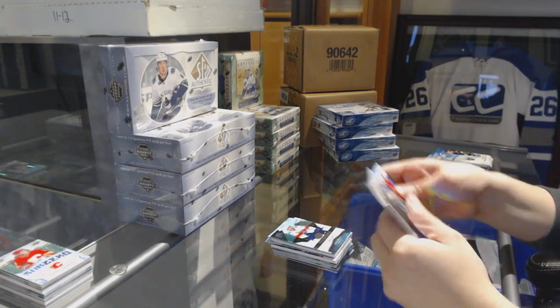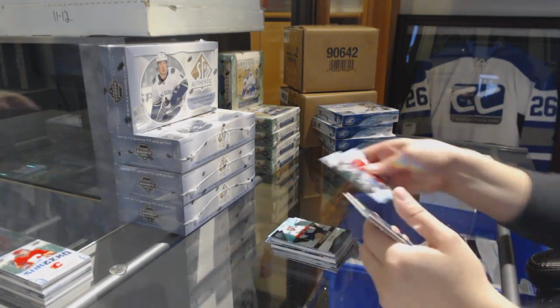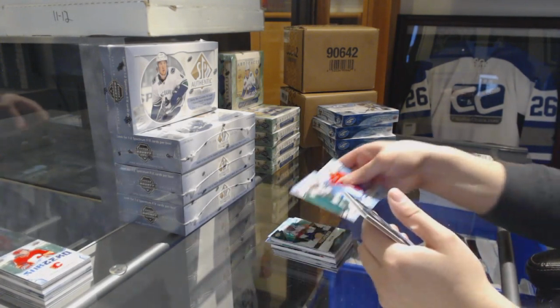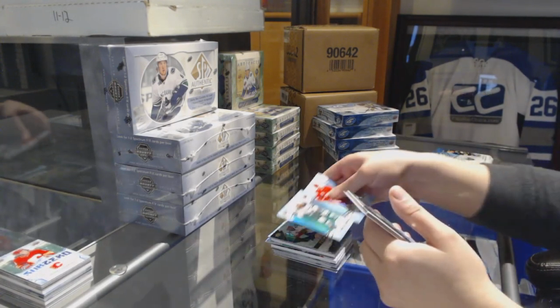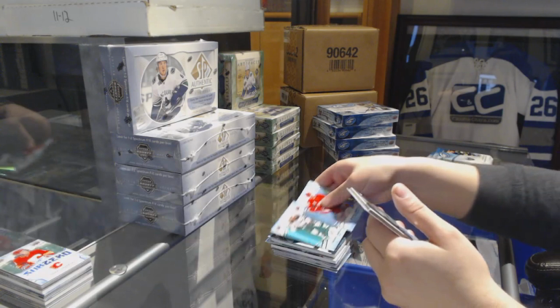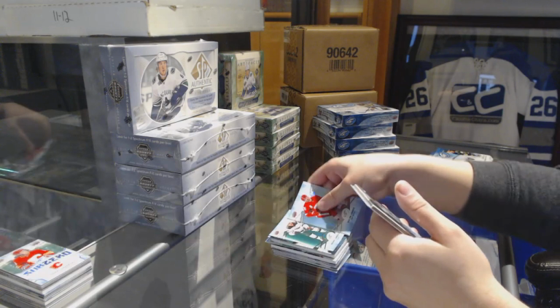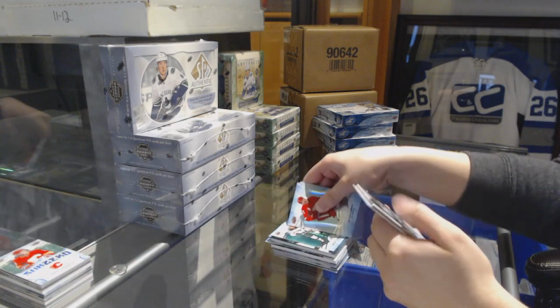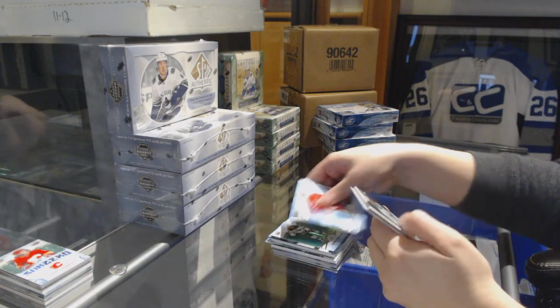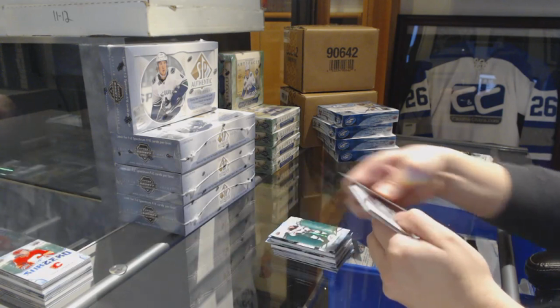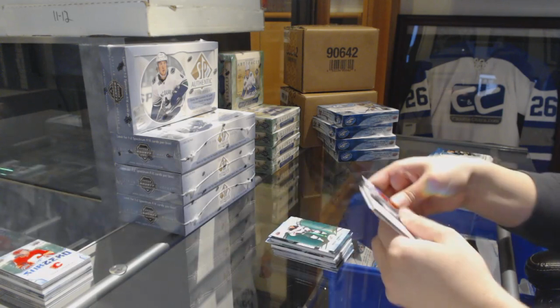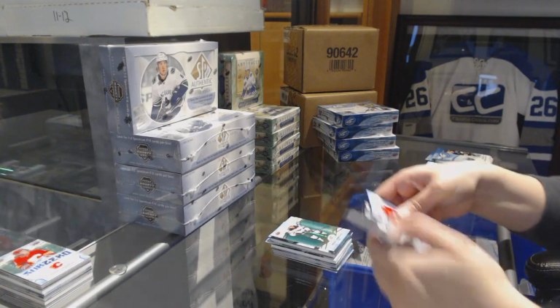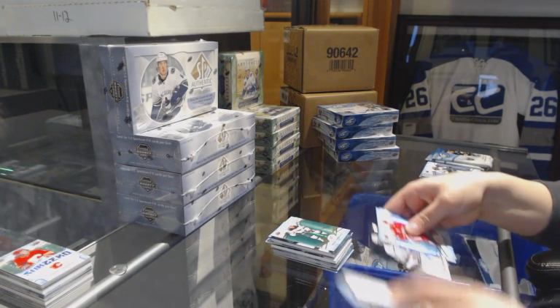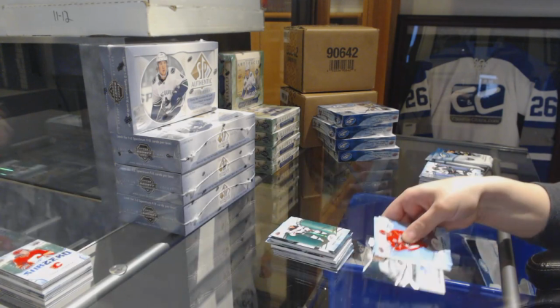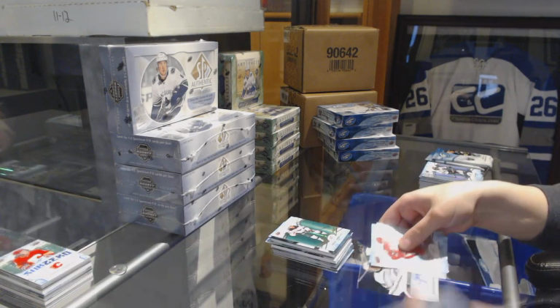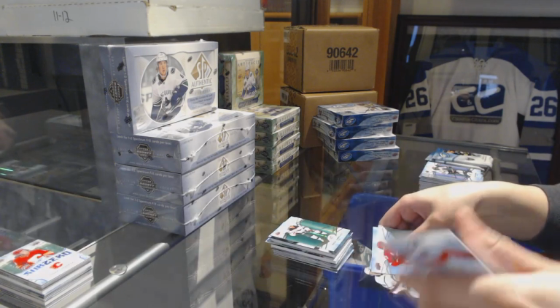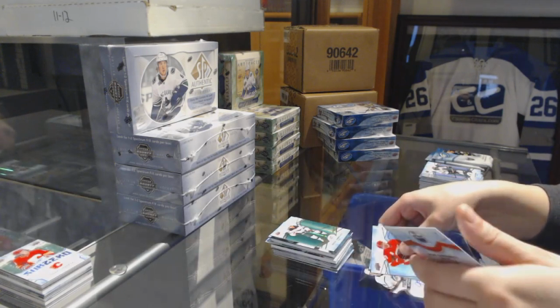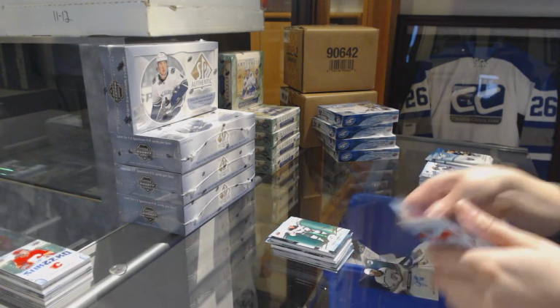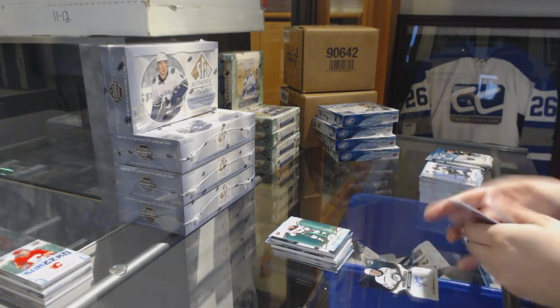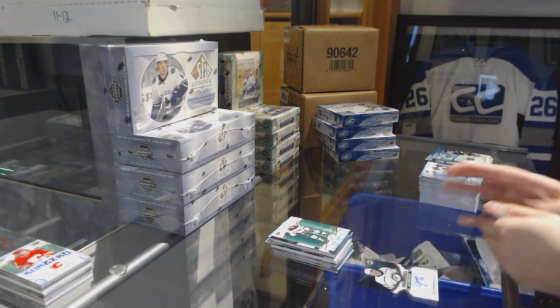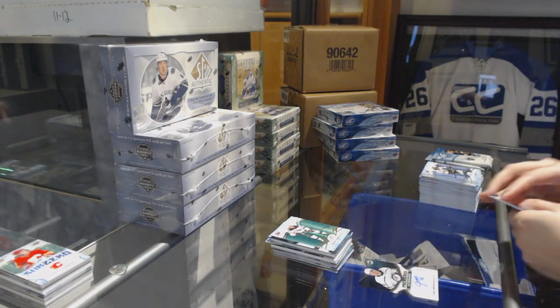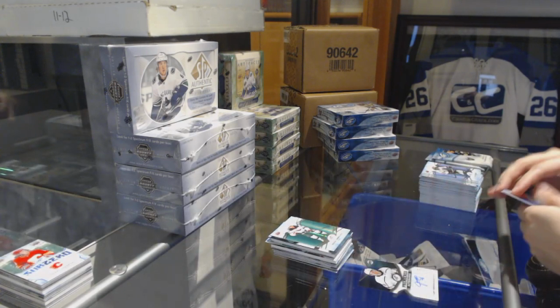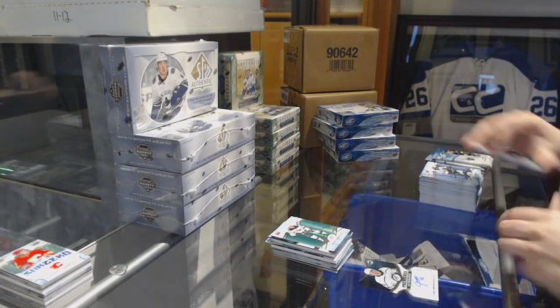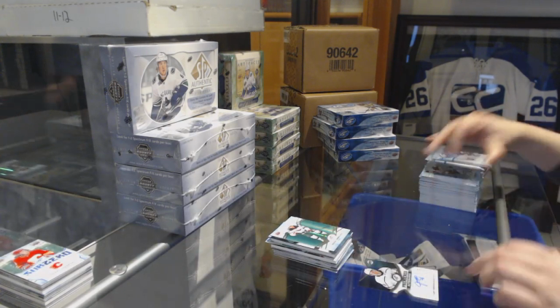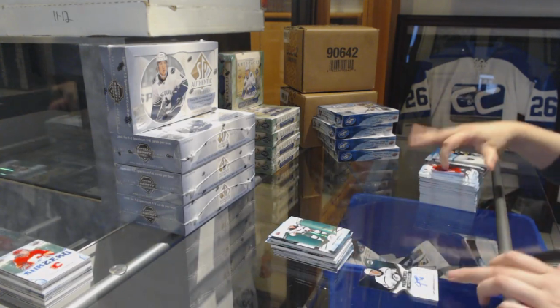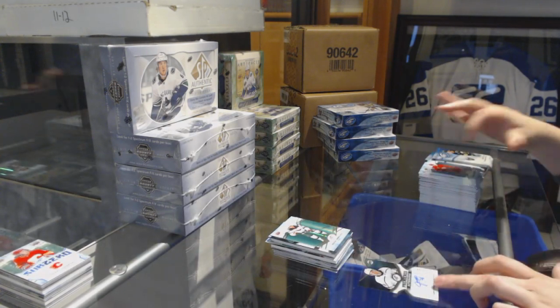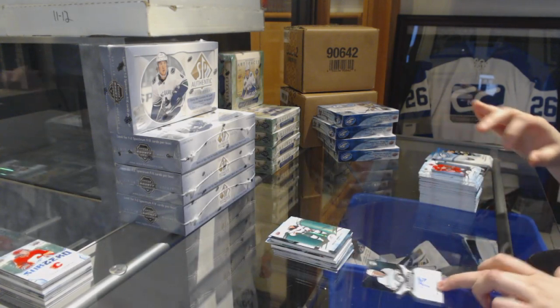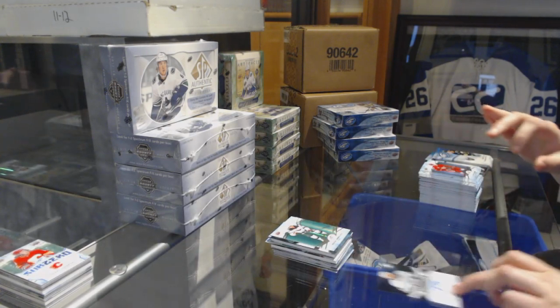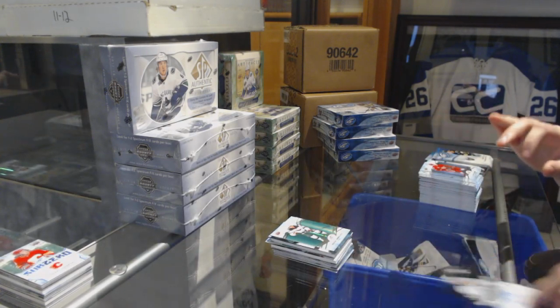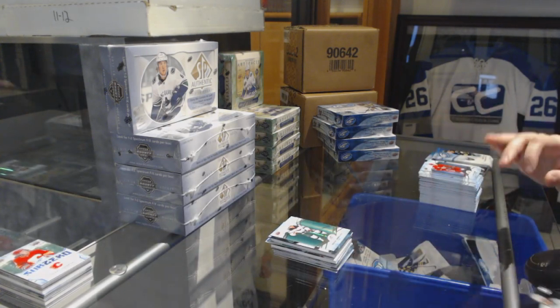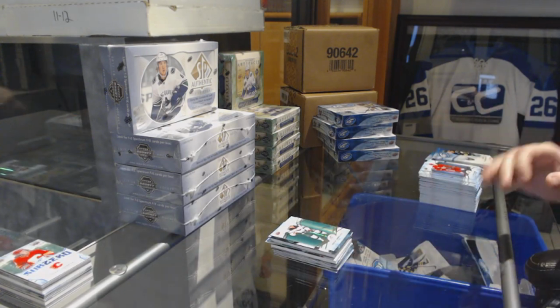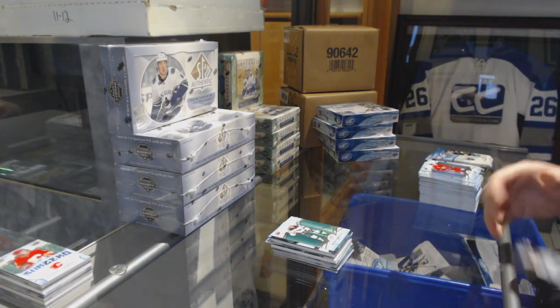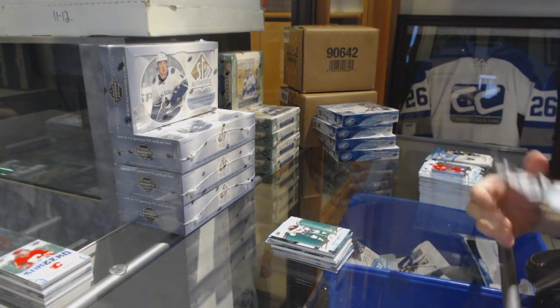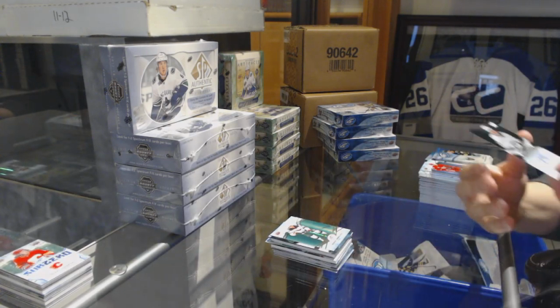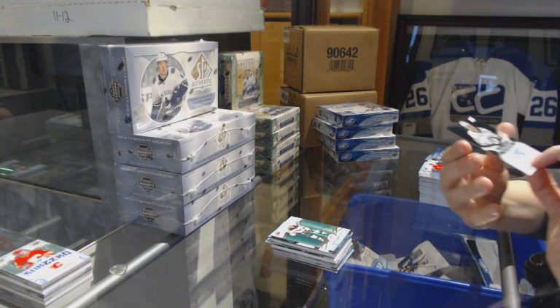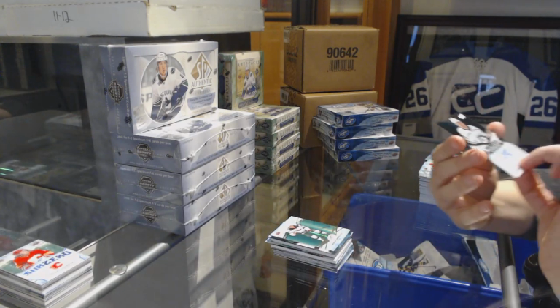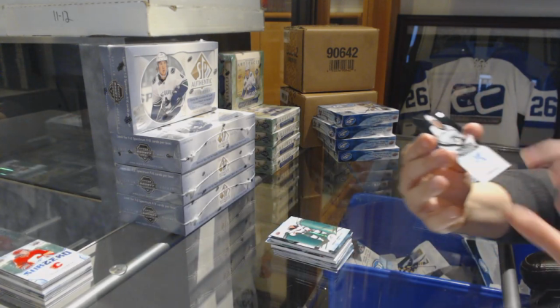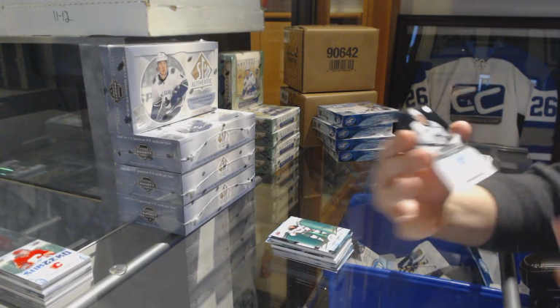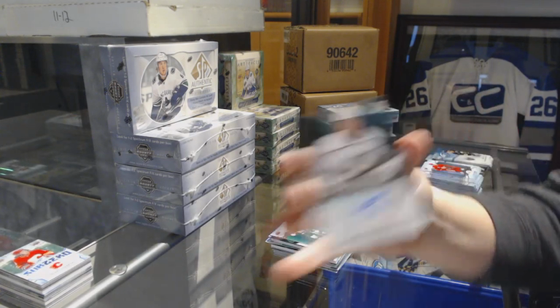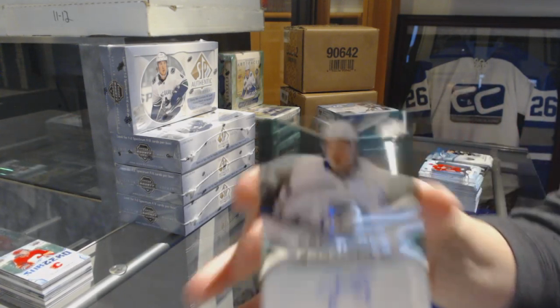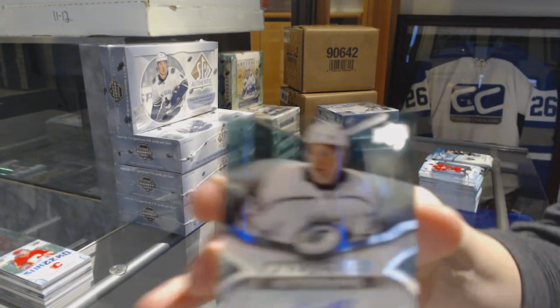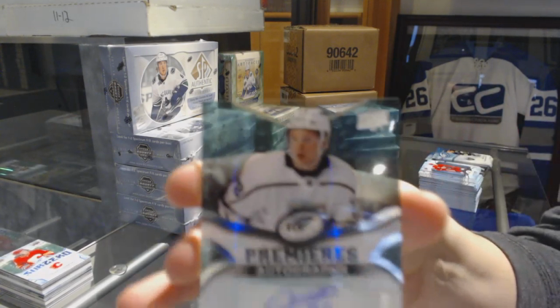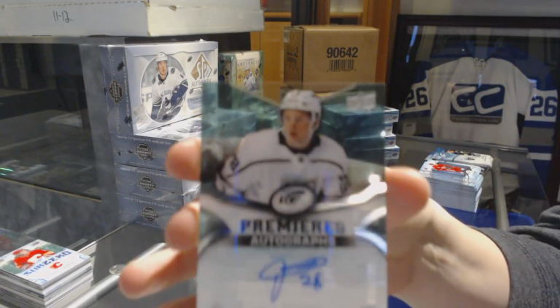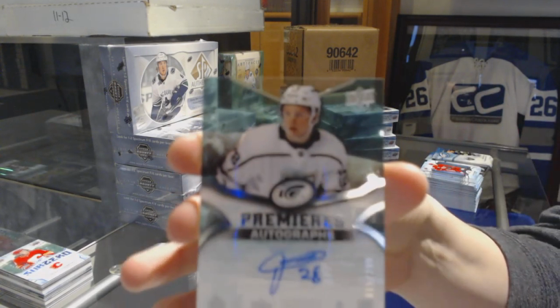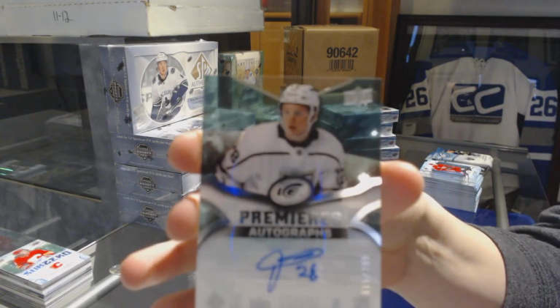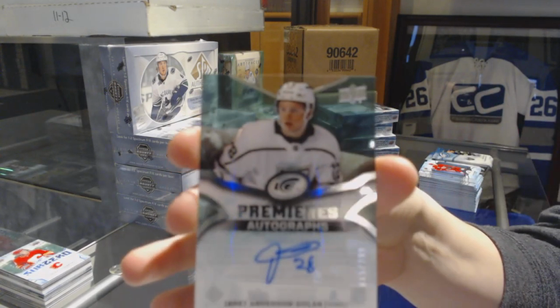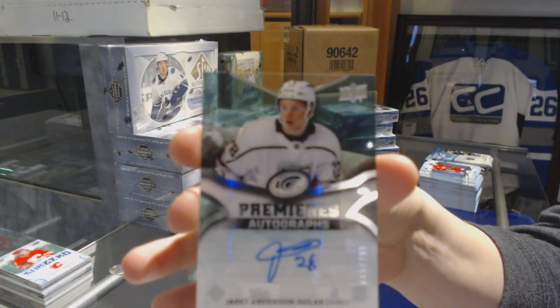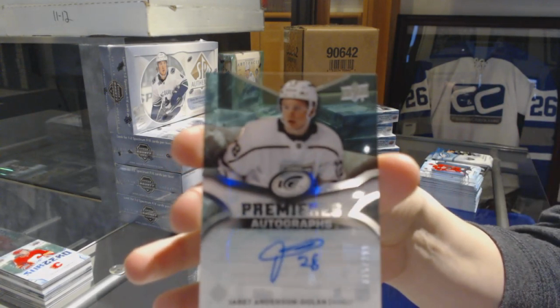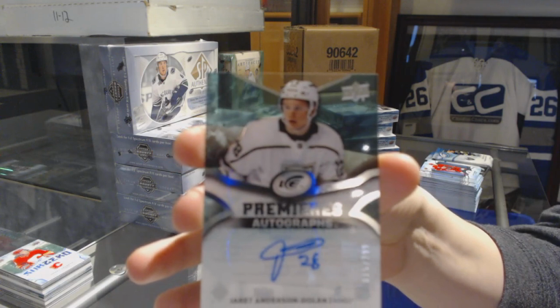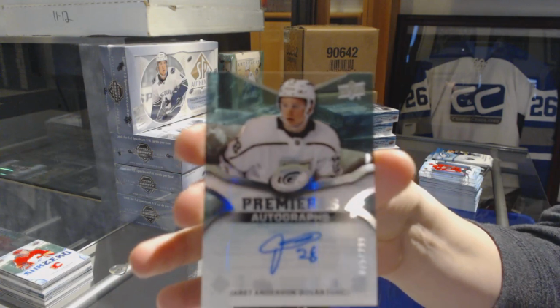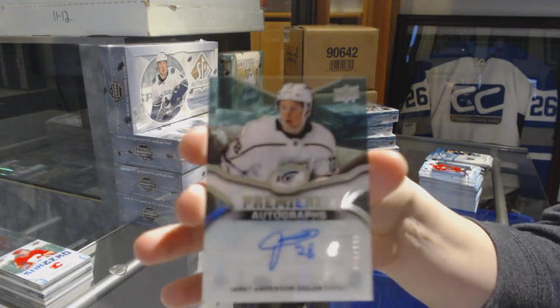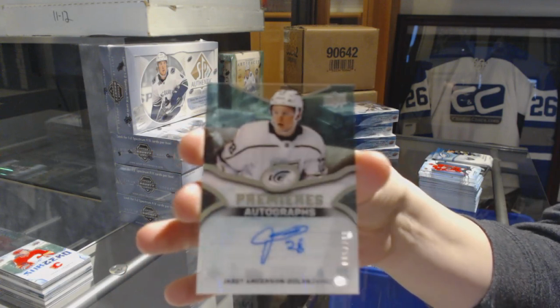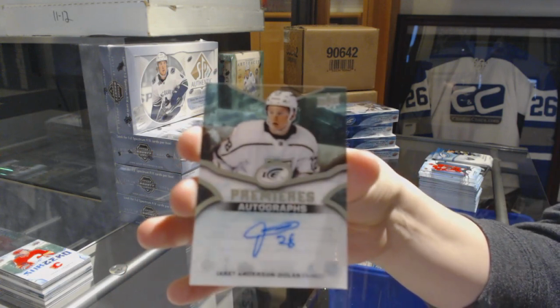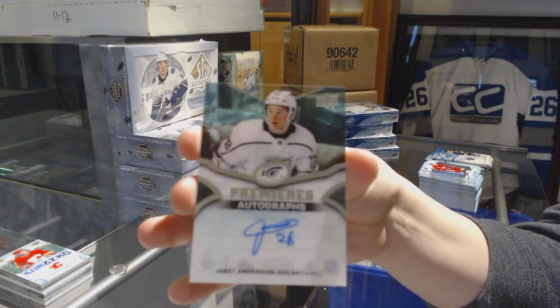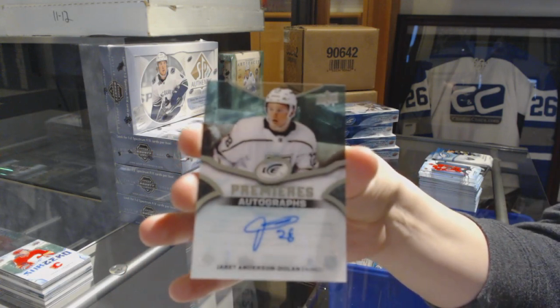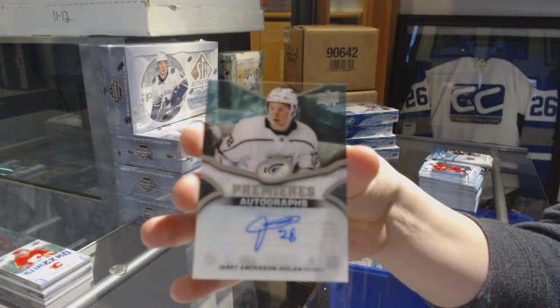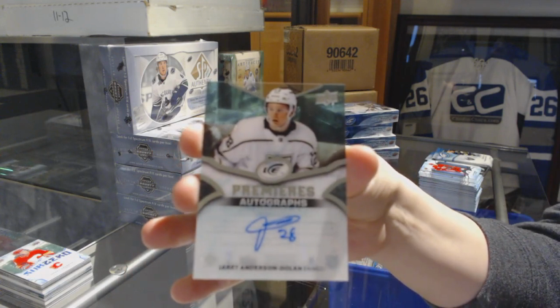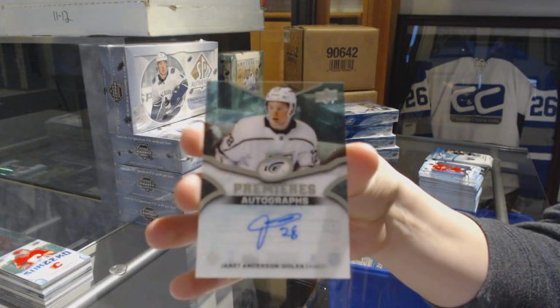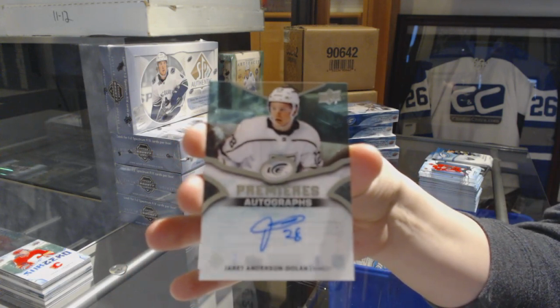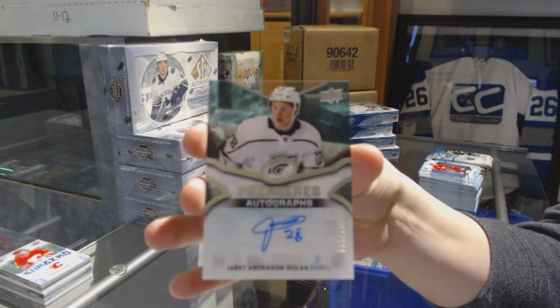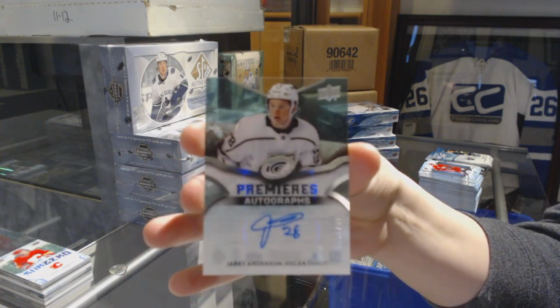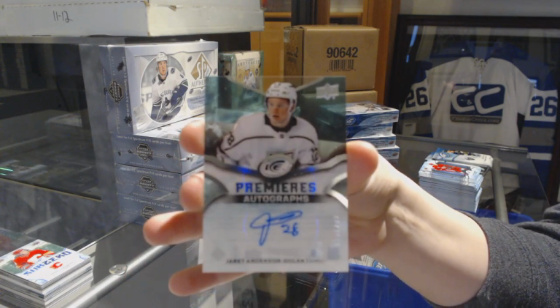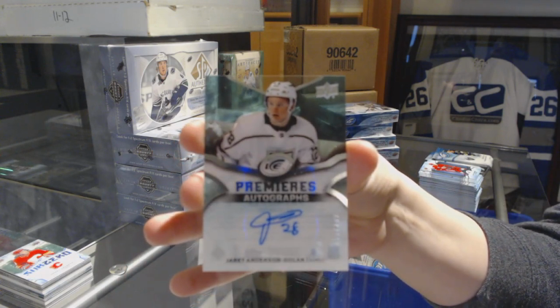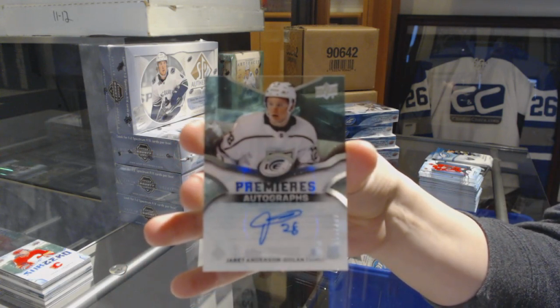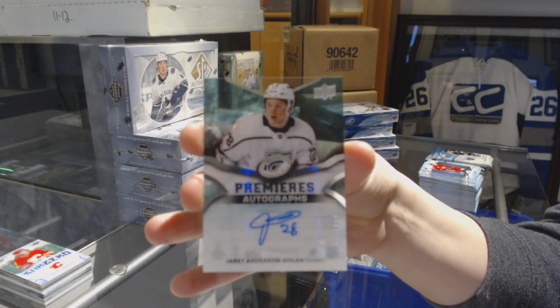Green for the Wild, Mikhail Granlund. Ice Premieres numbered to 299 for the Kings, Jarrett Anderson-Dolan.